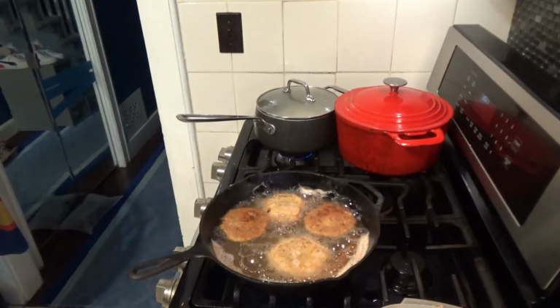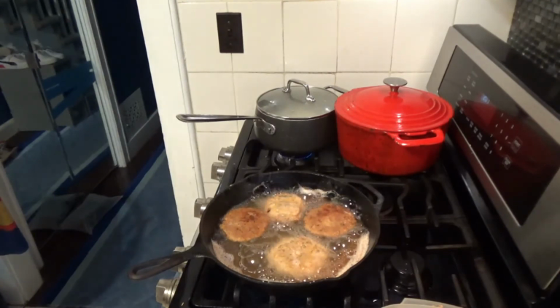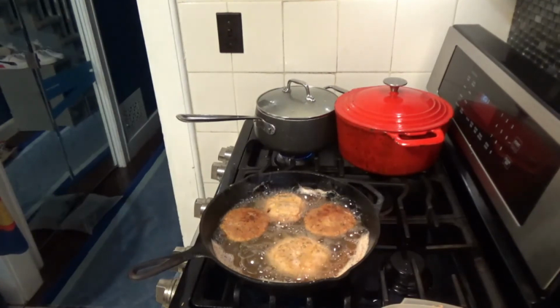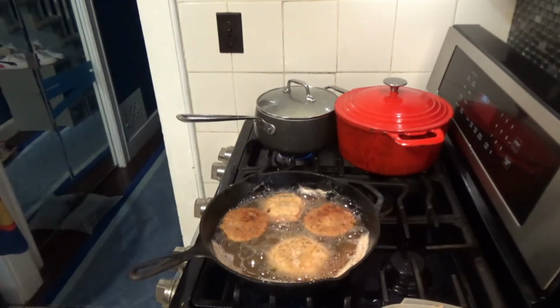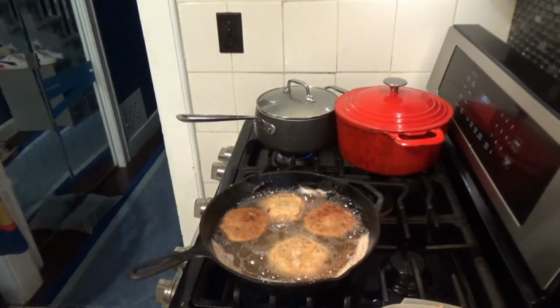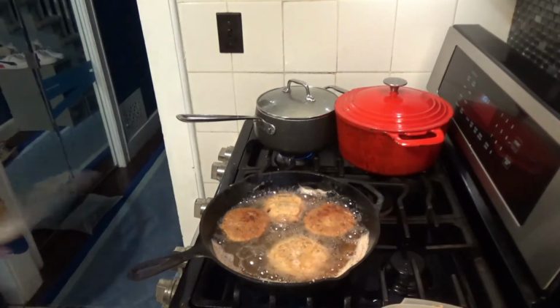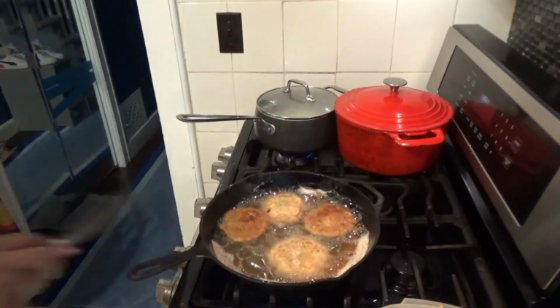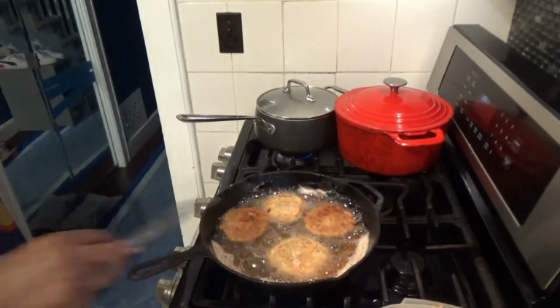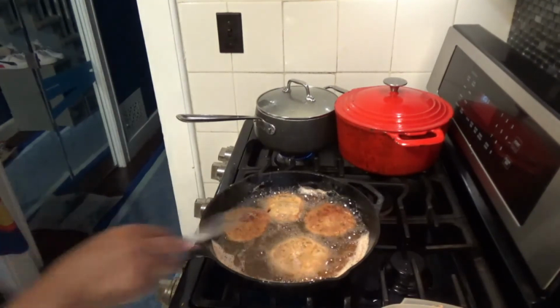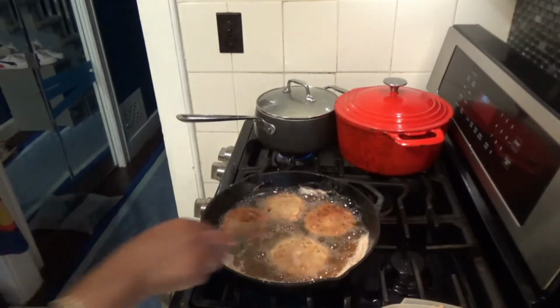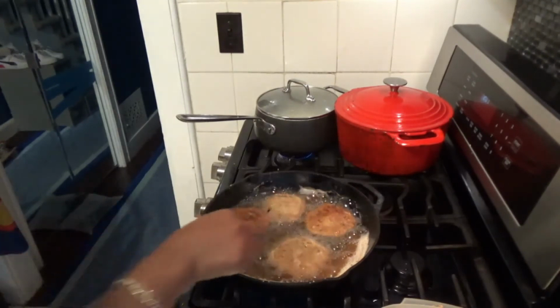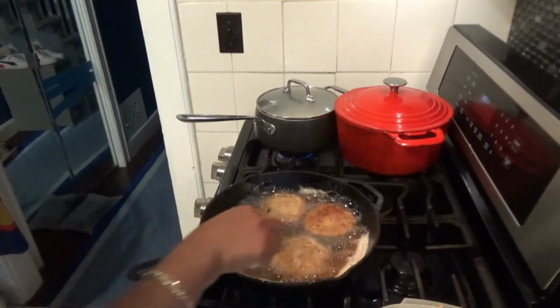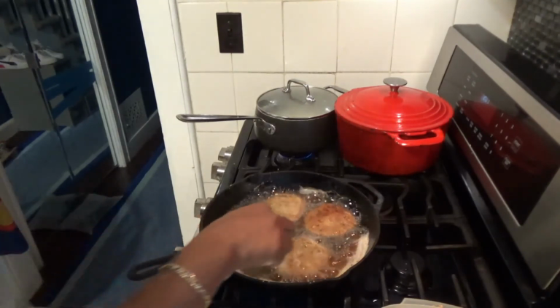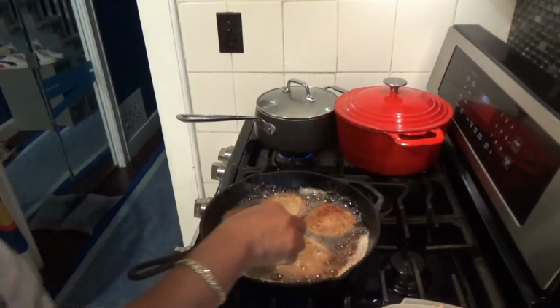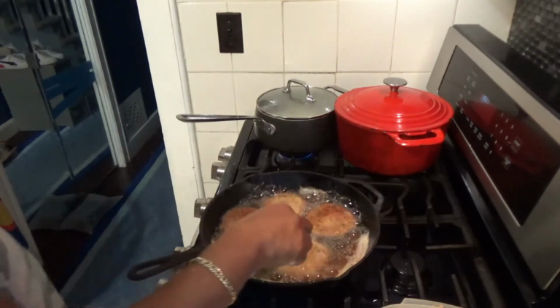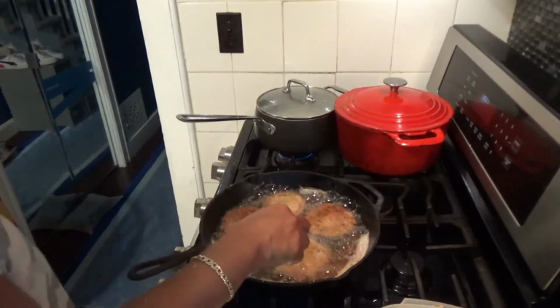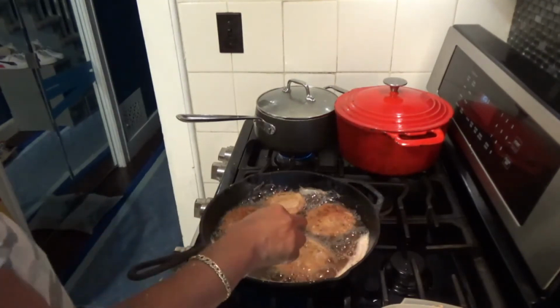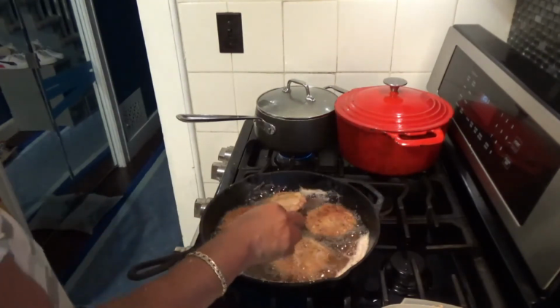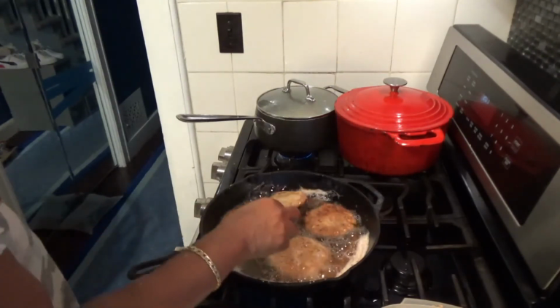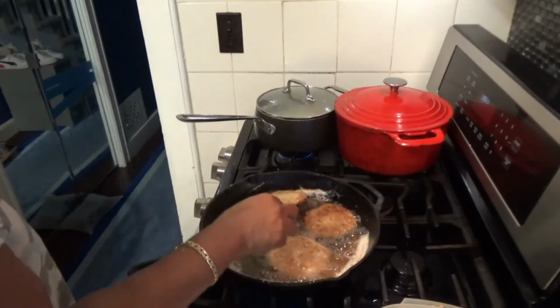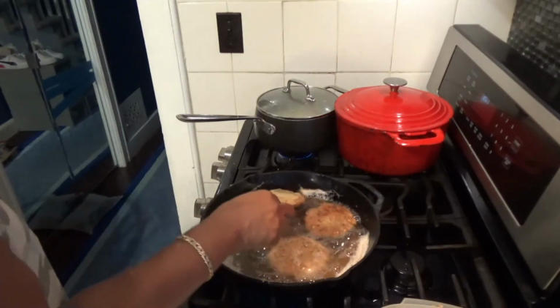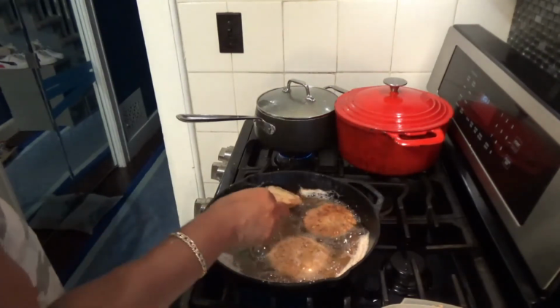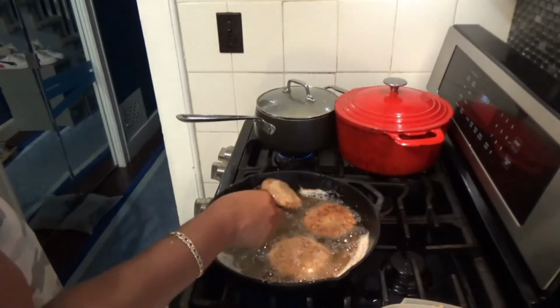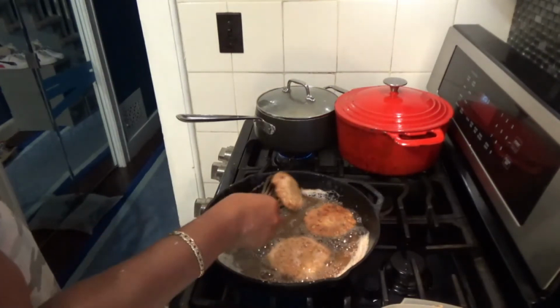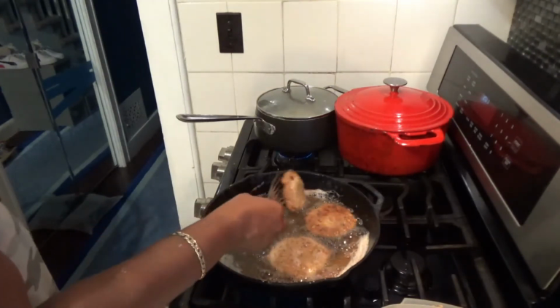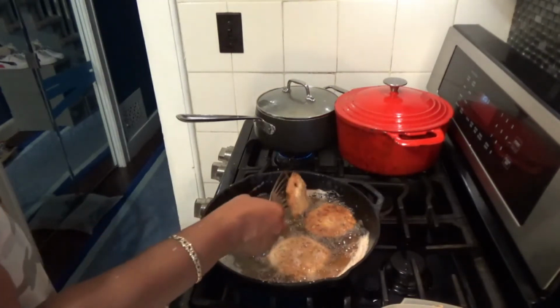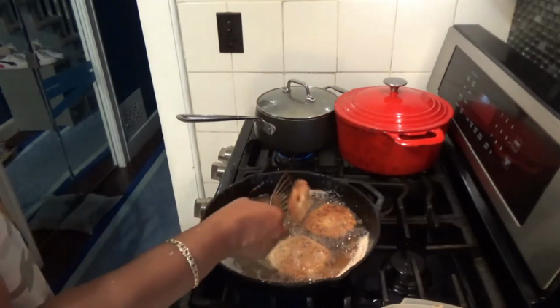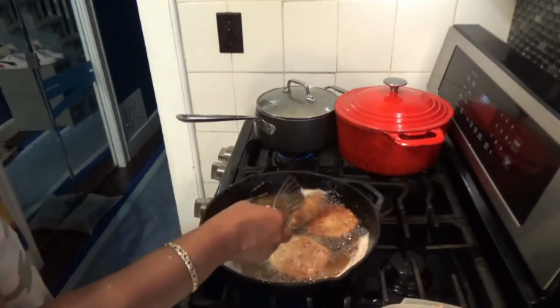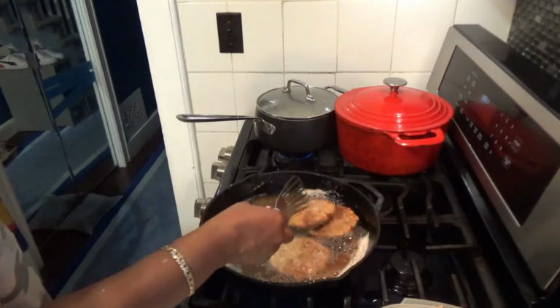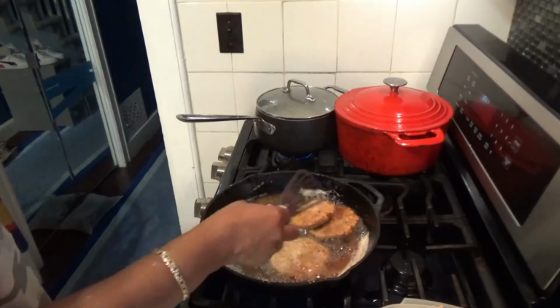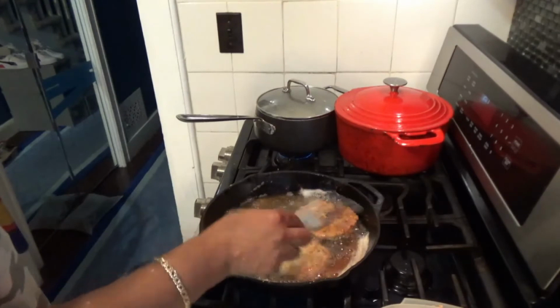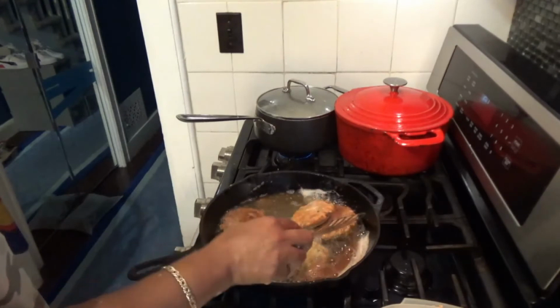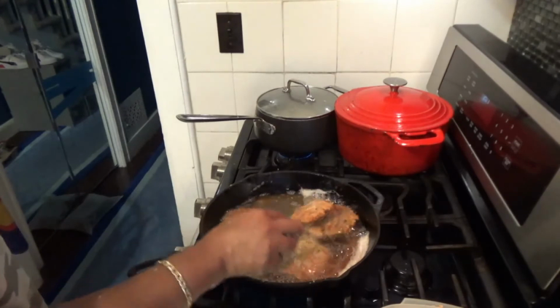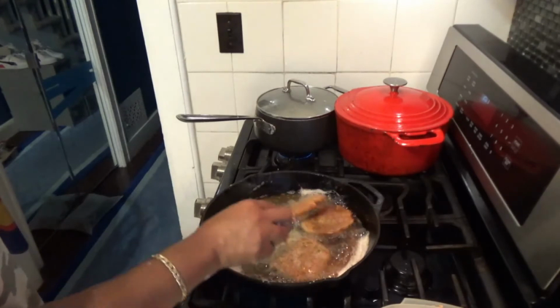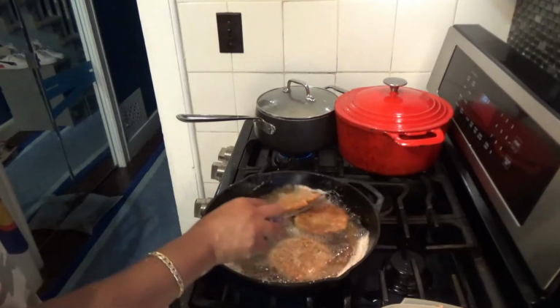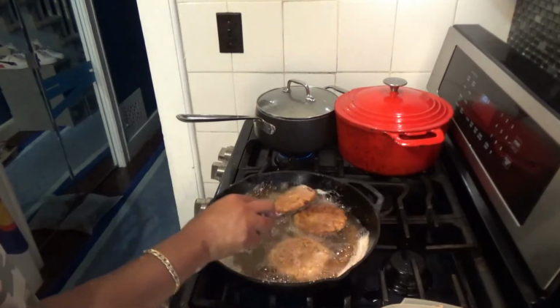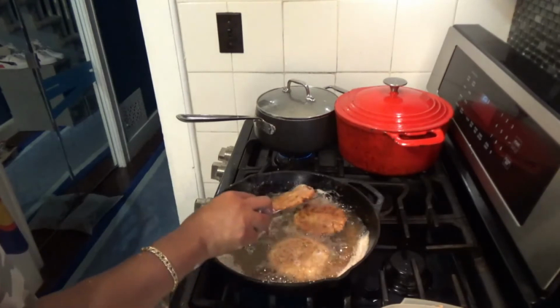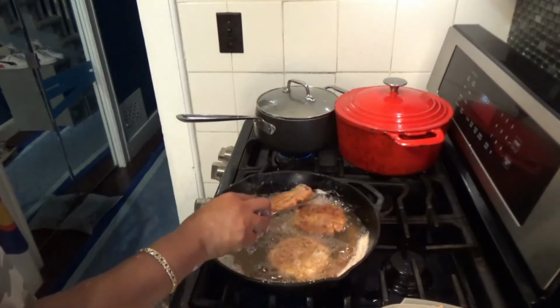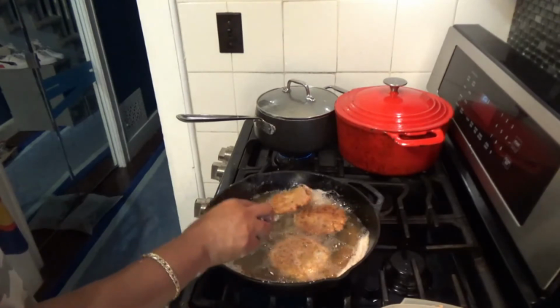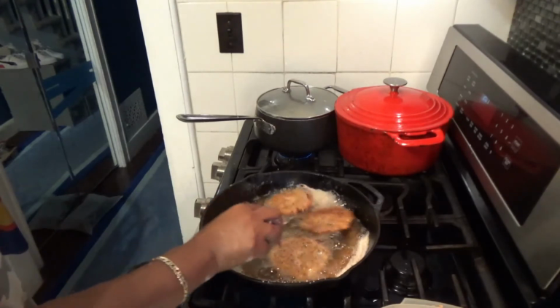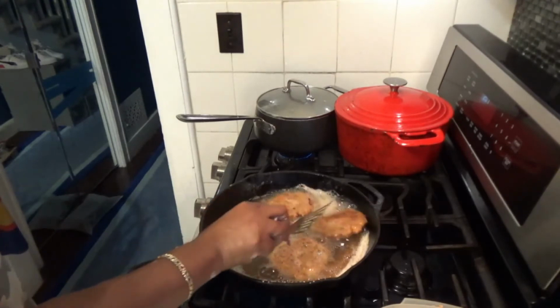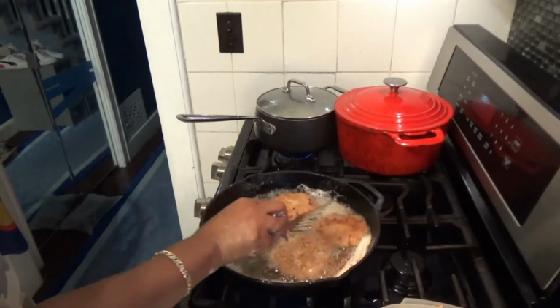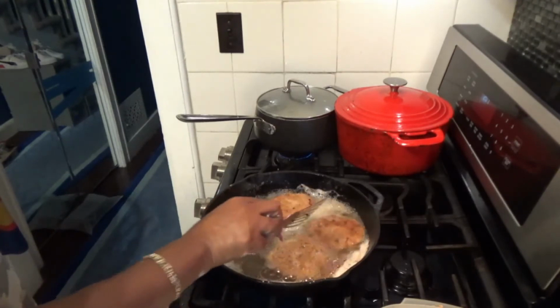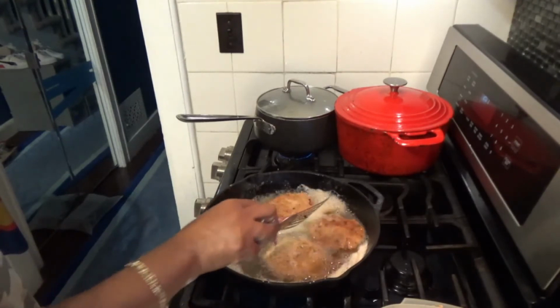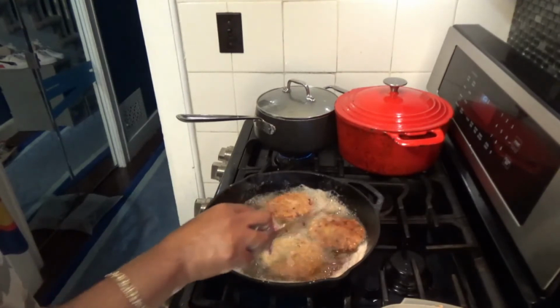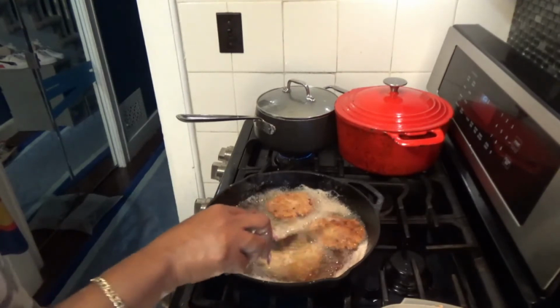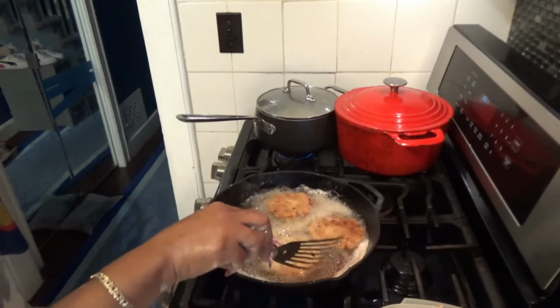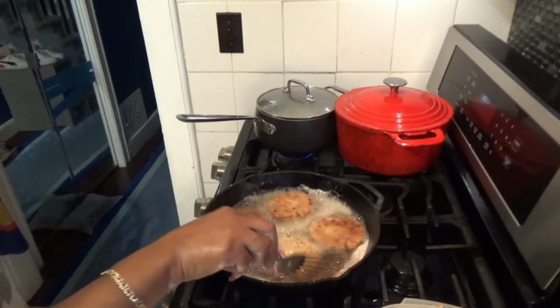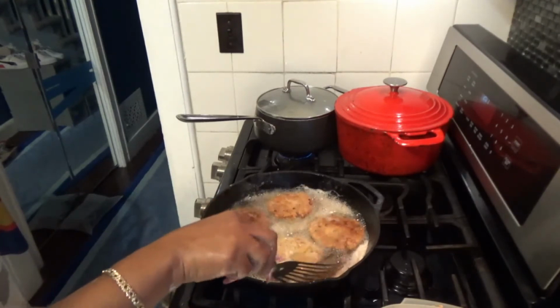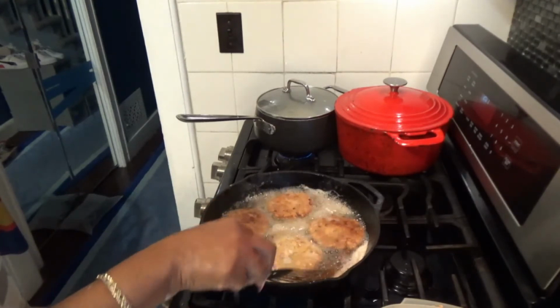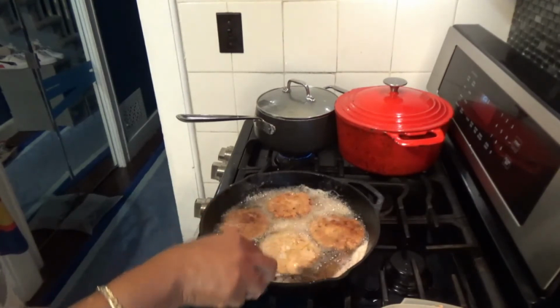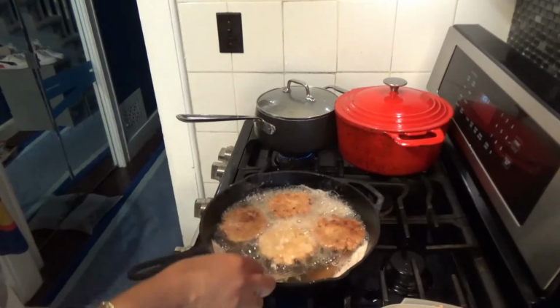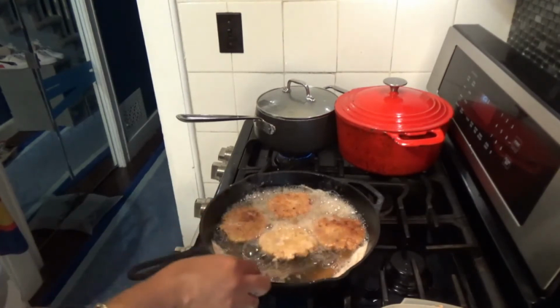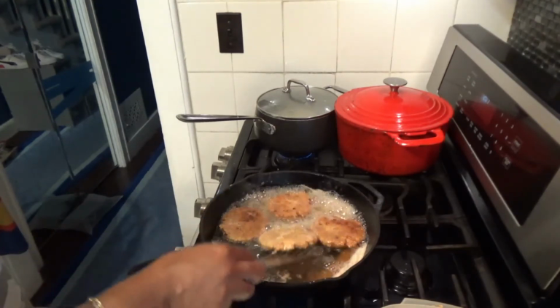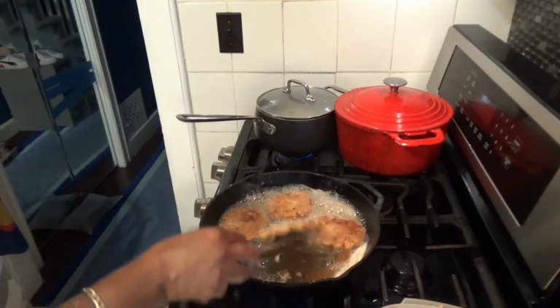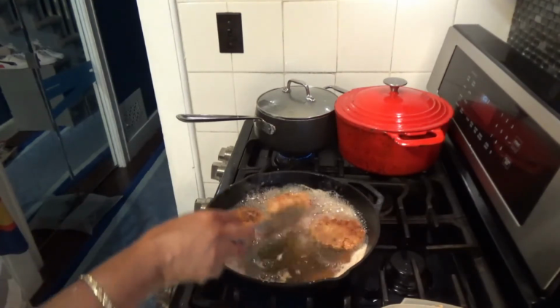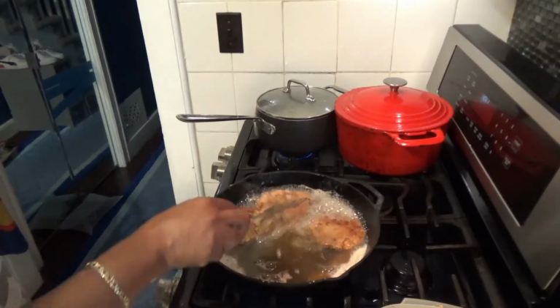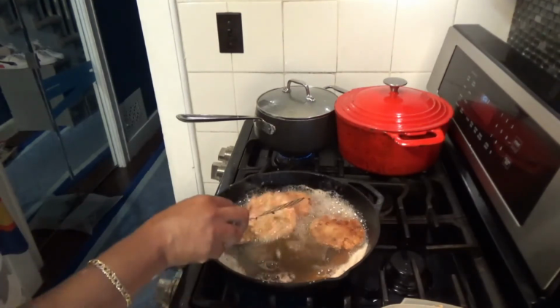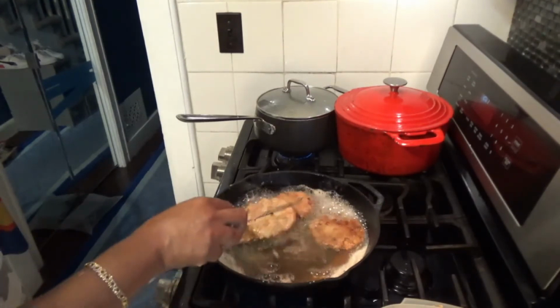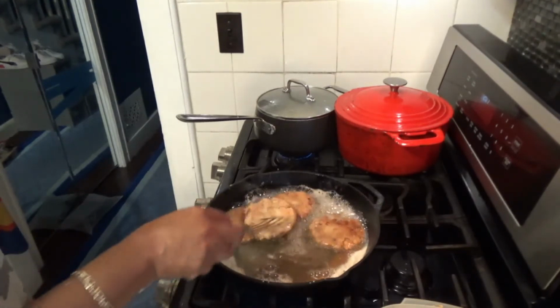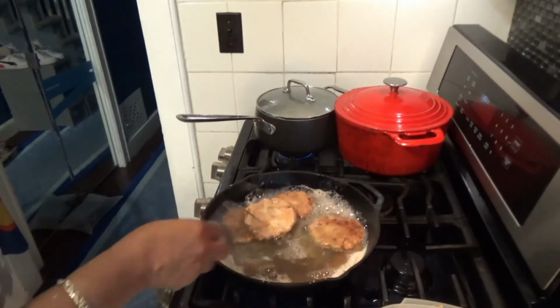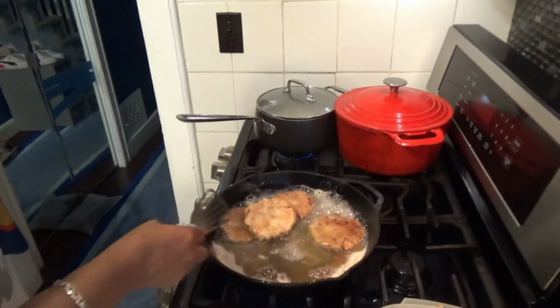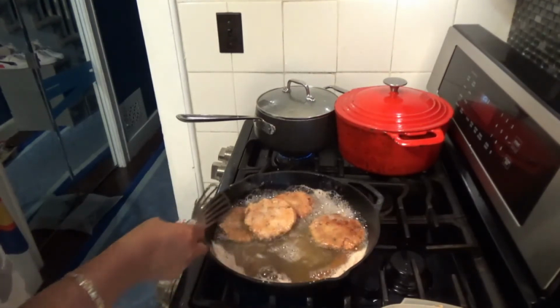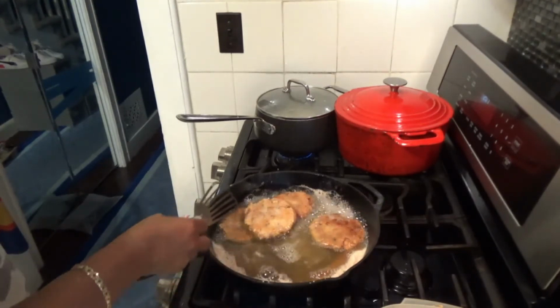So now we're going to just let it sit and cover it.